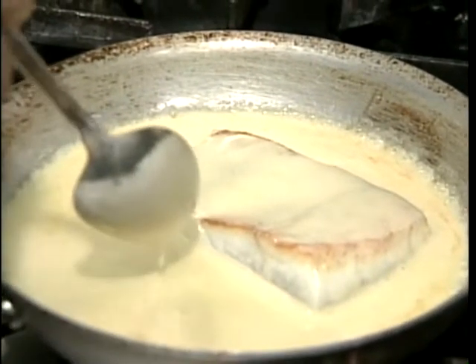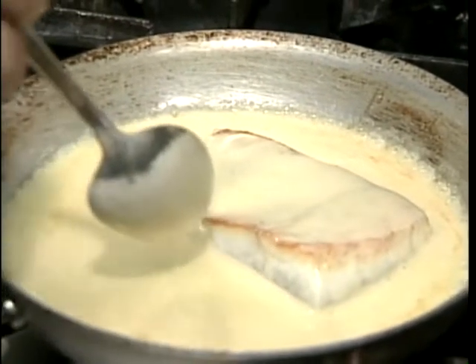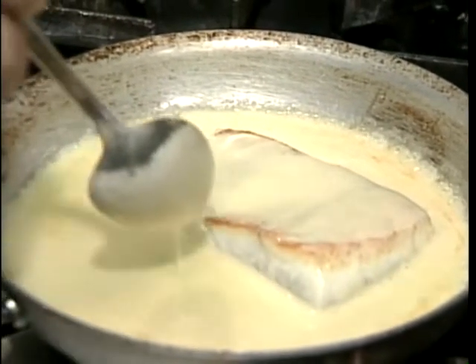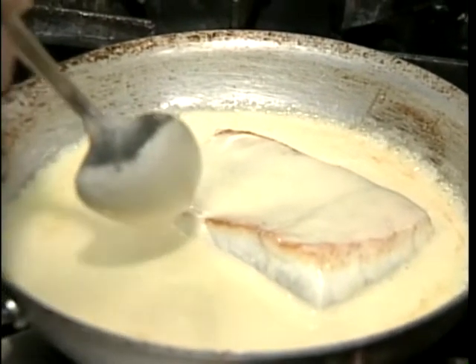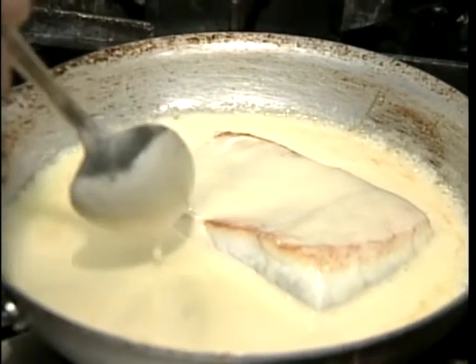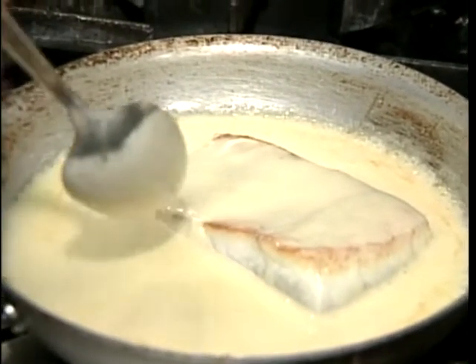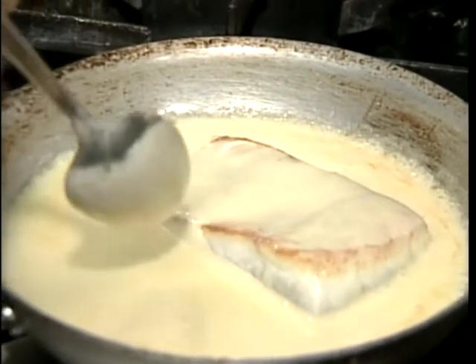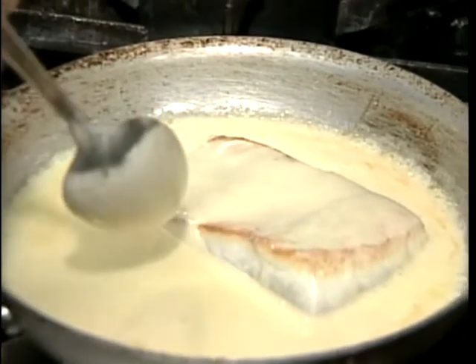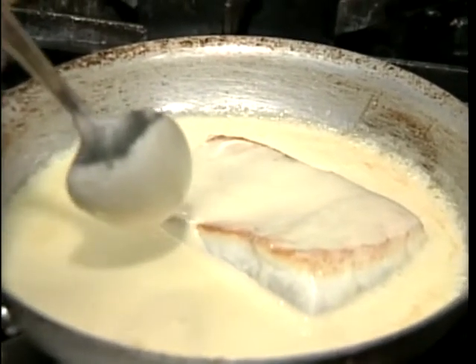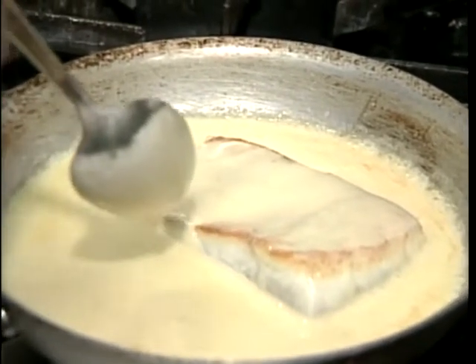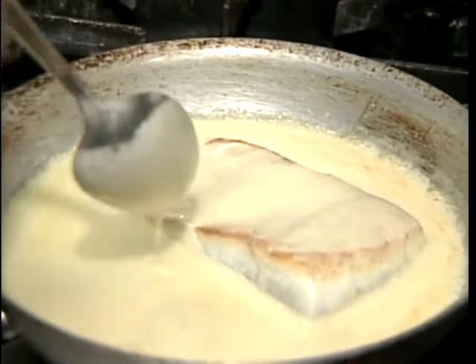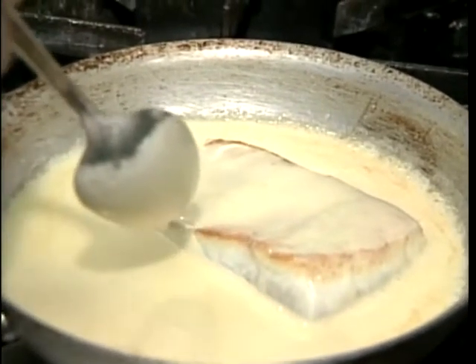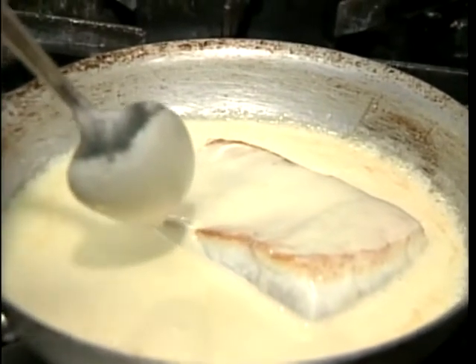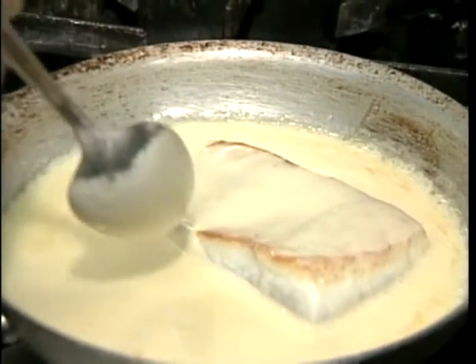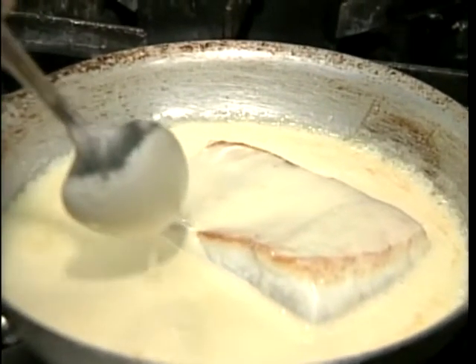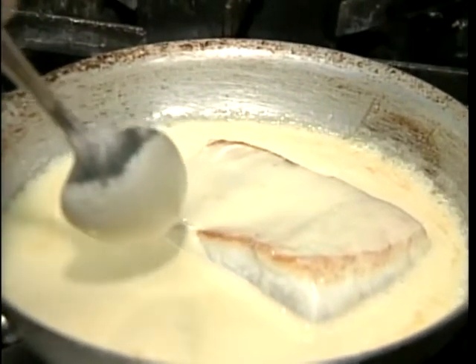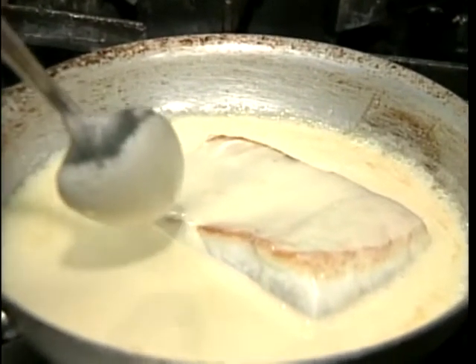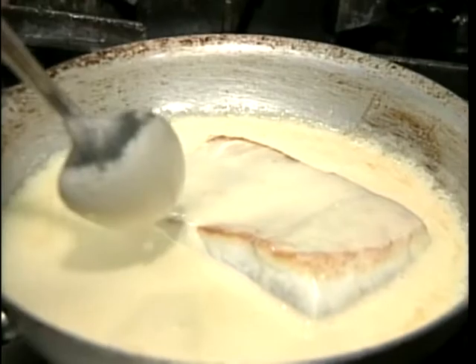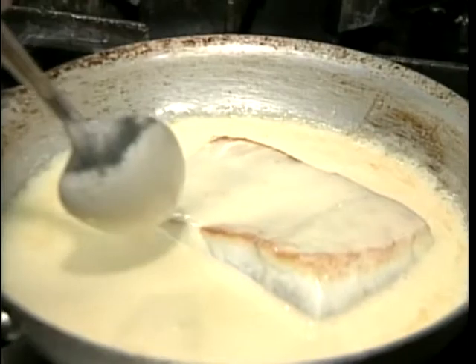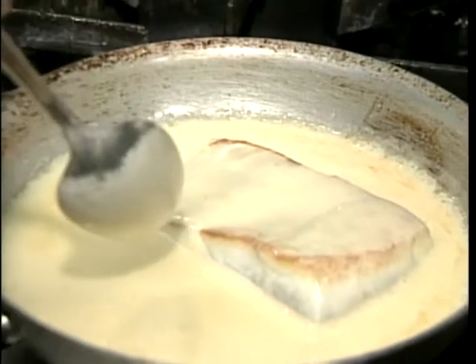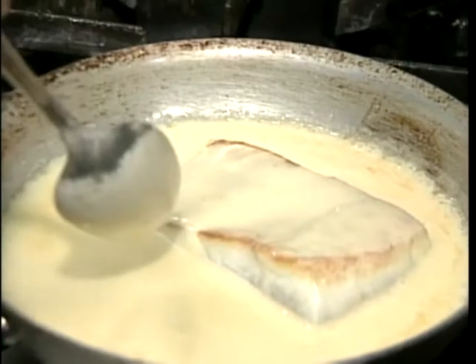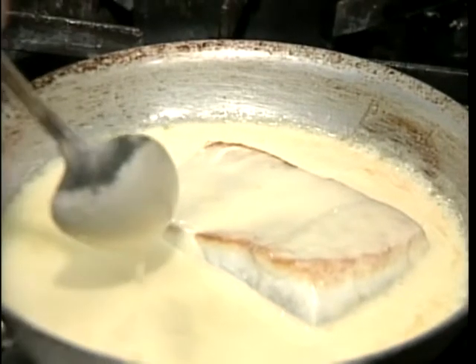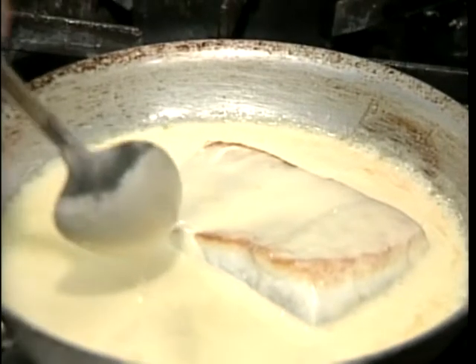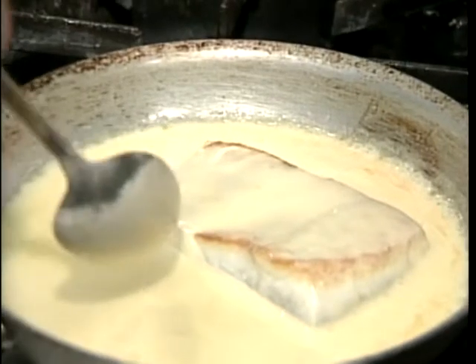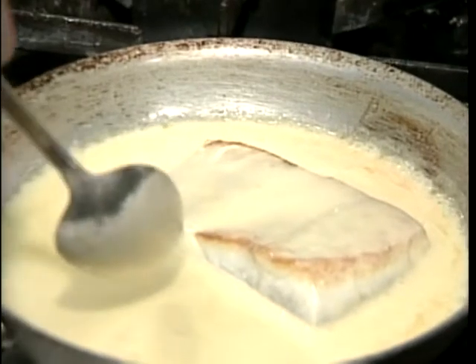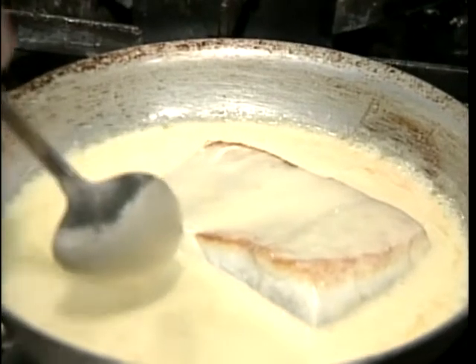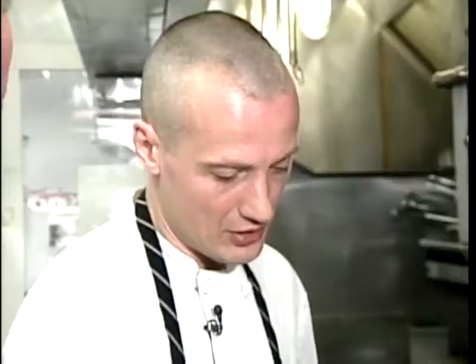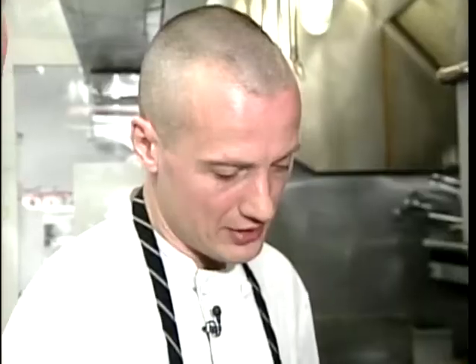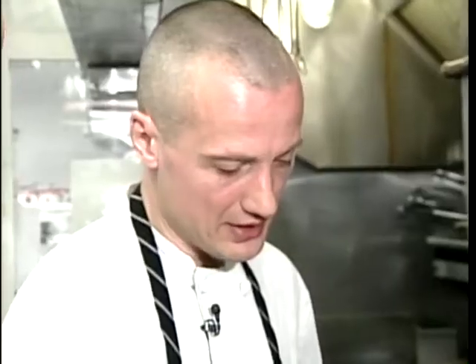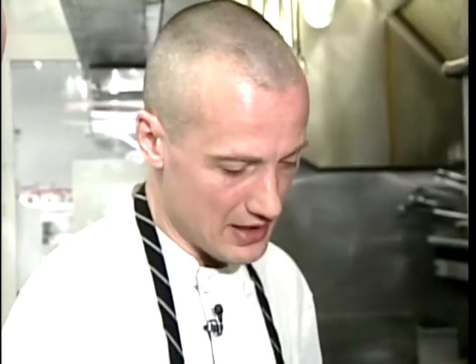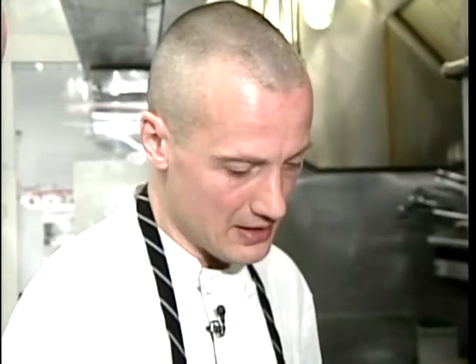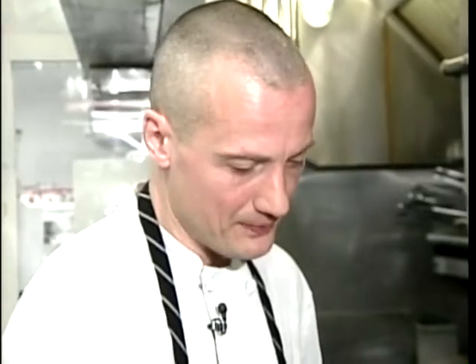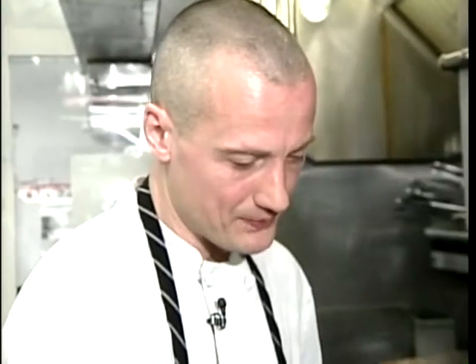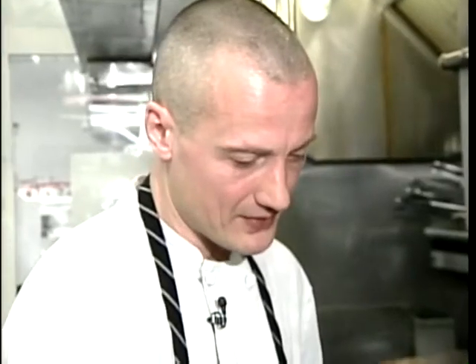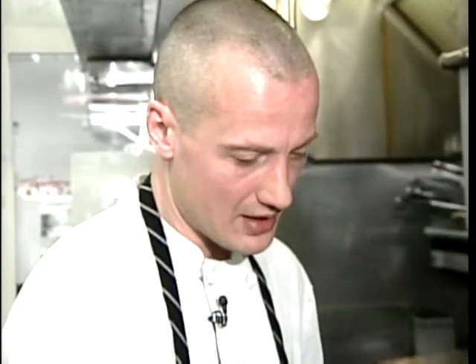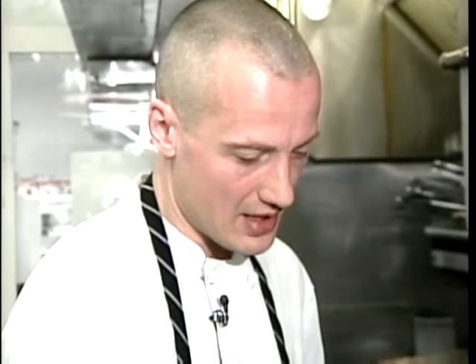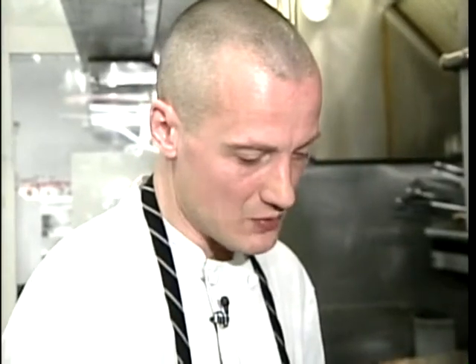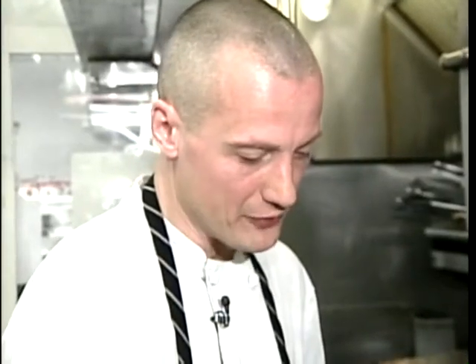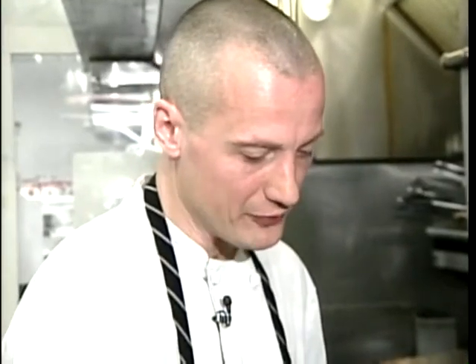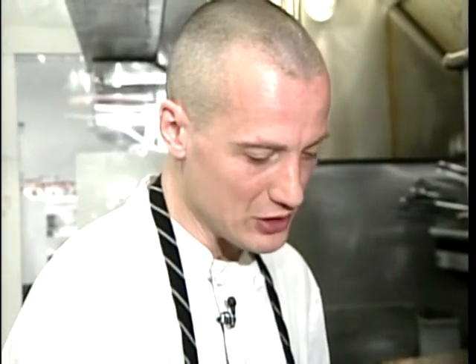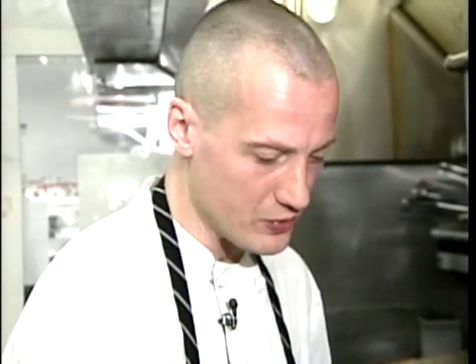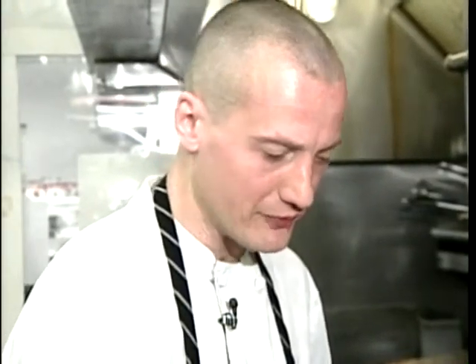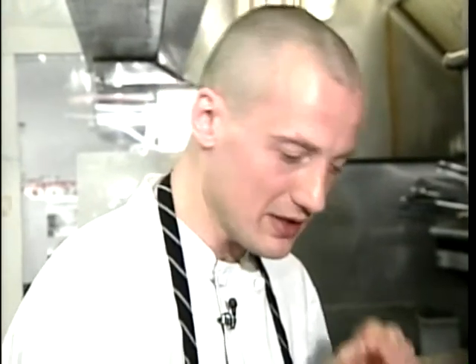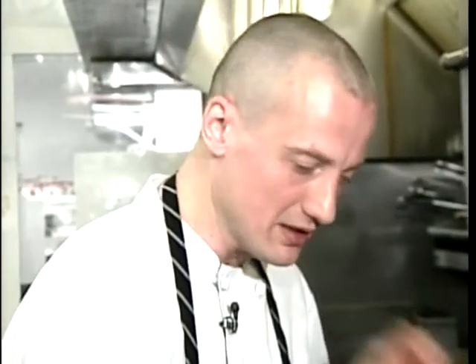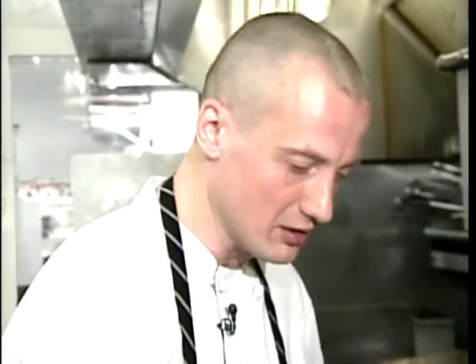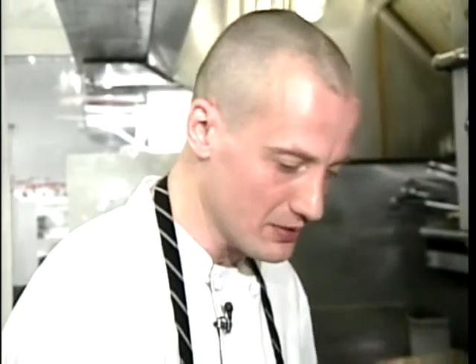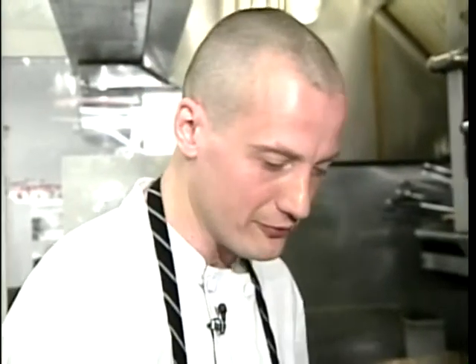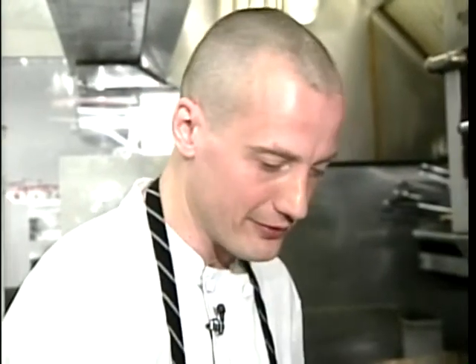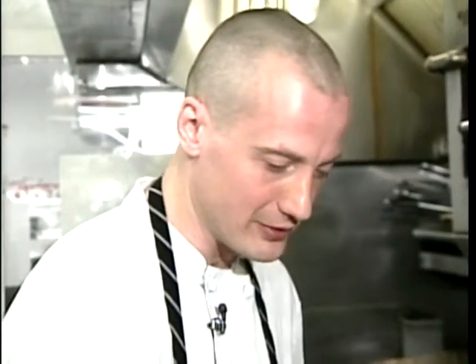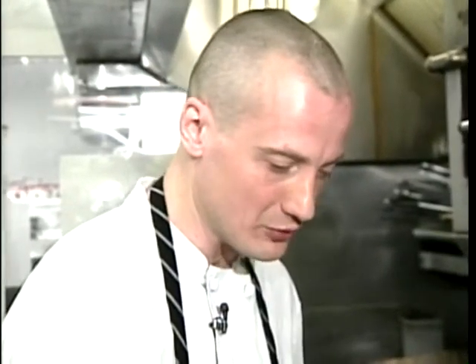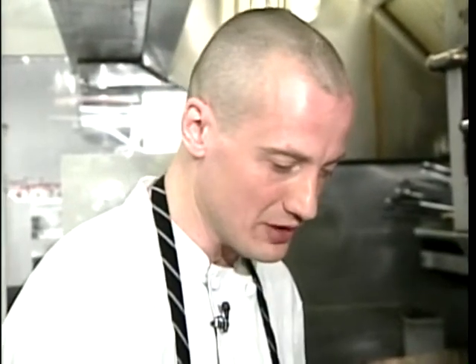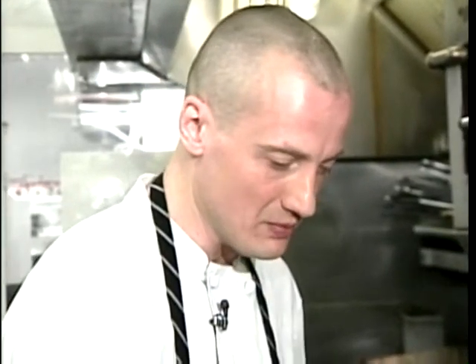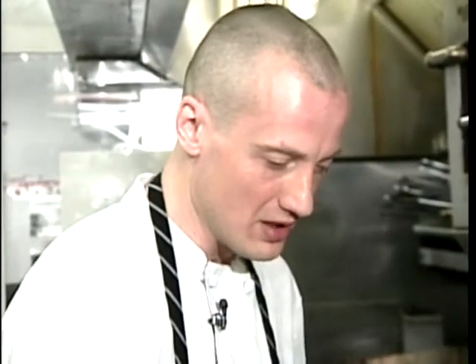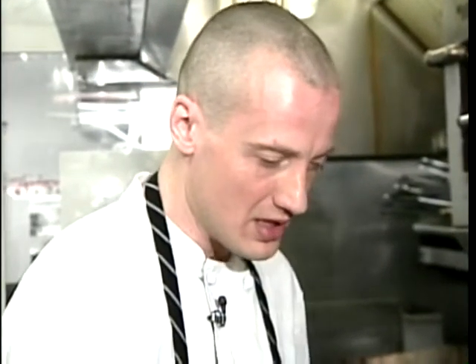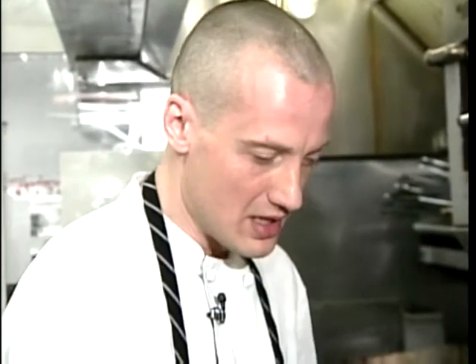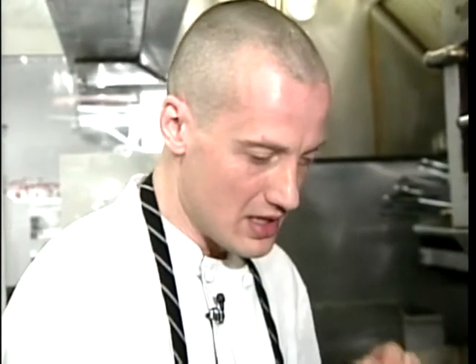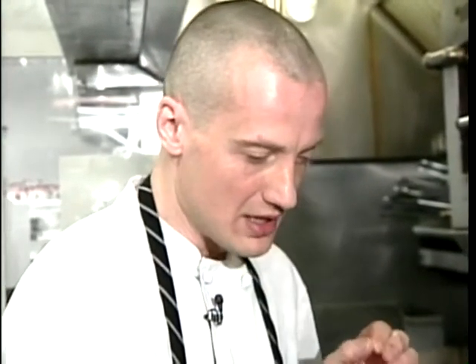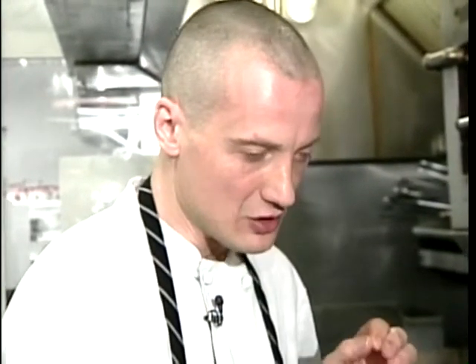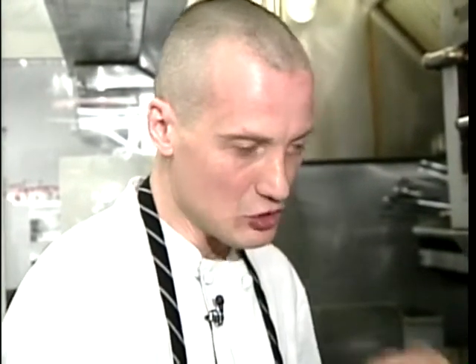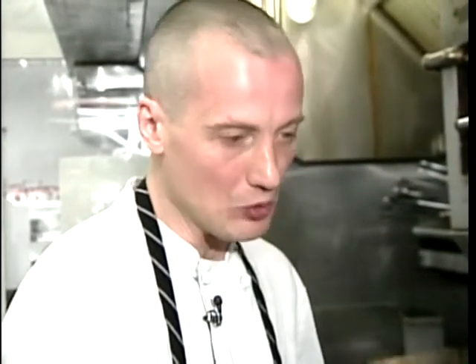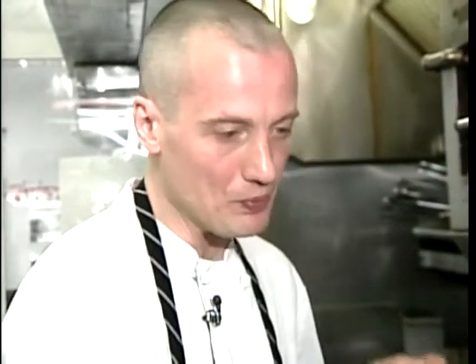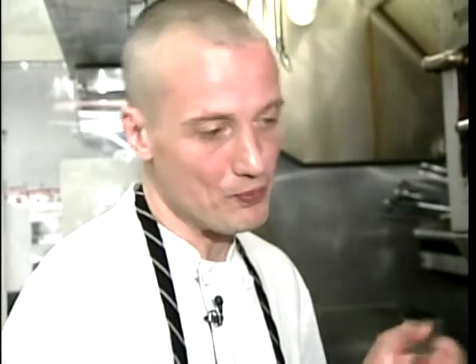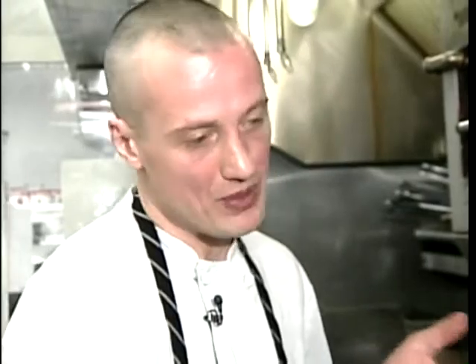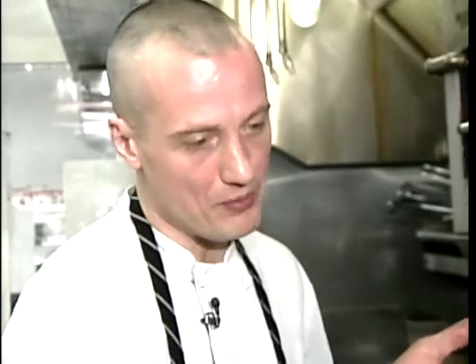Then when we come to dry, we whisk some cold butter in there, and we finish with a little bit of heavy cream and salt and pepper.